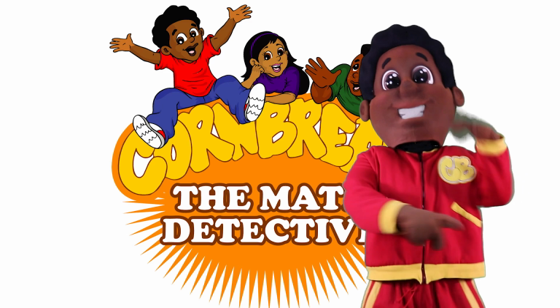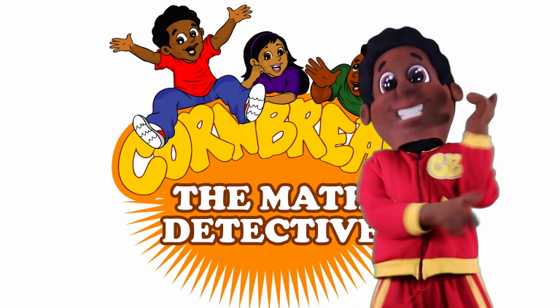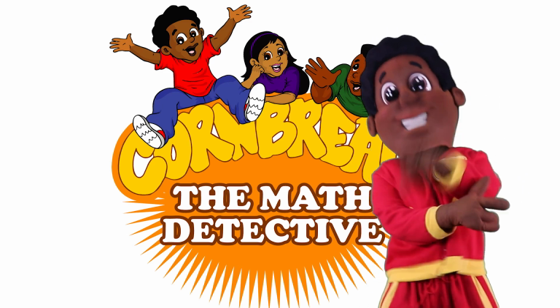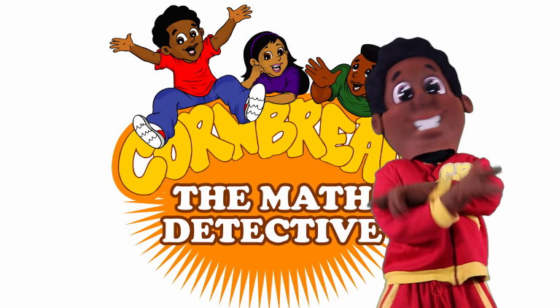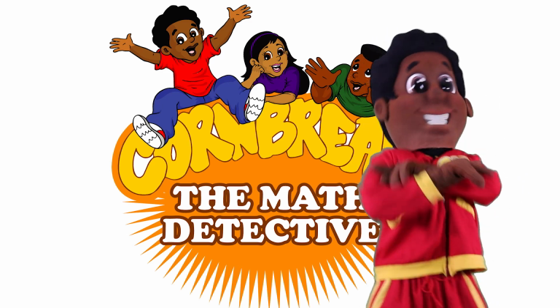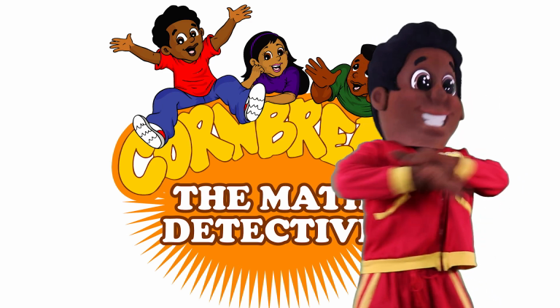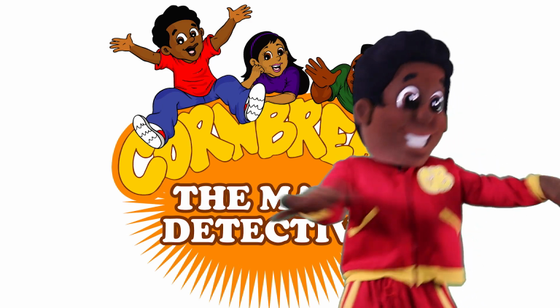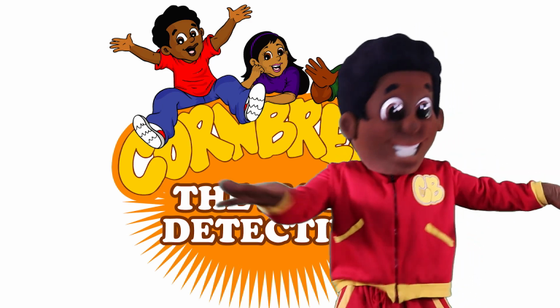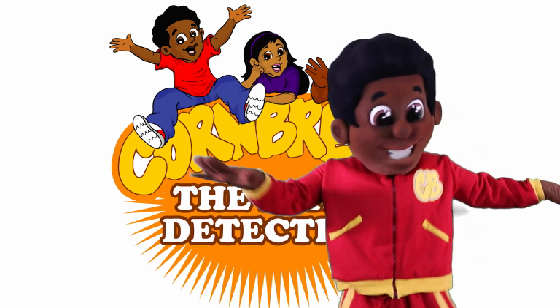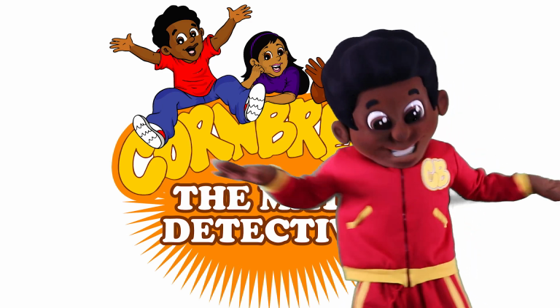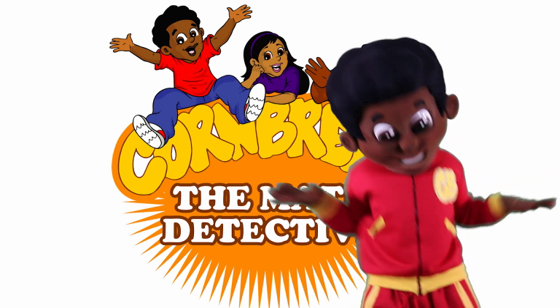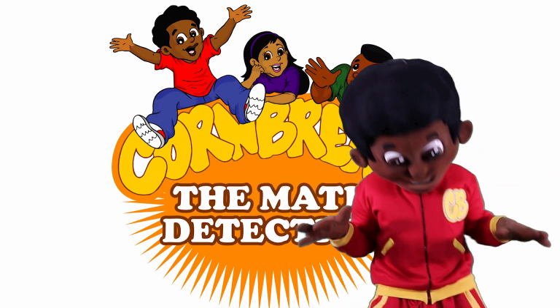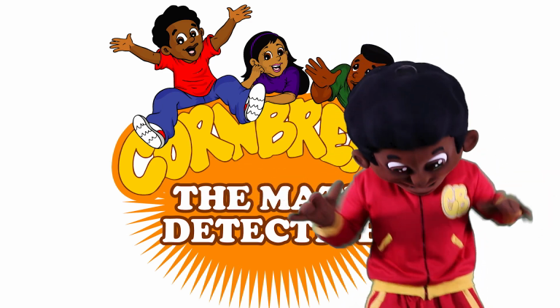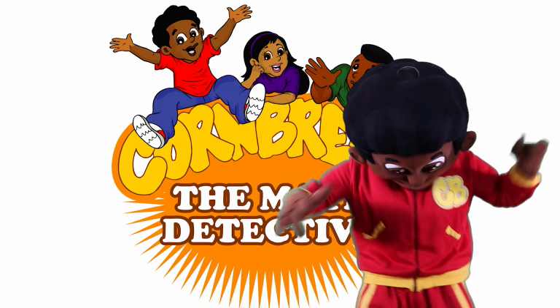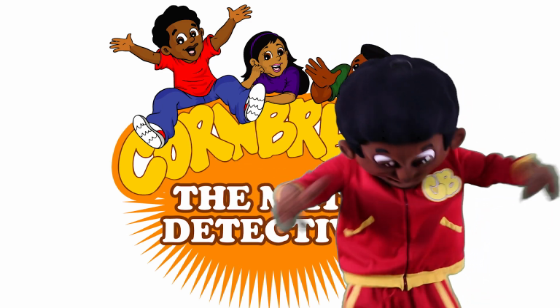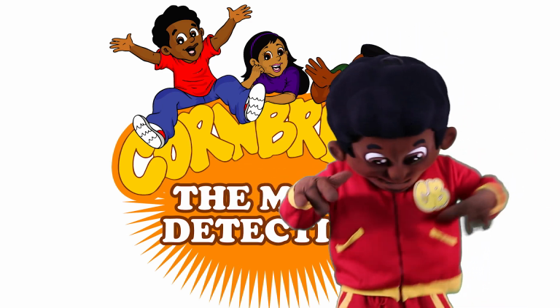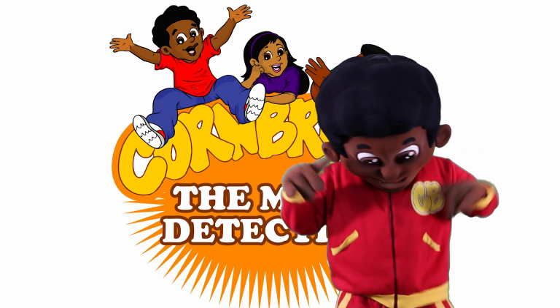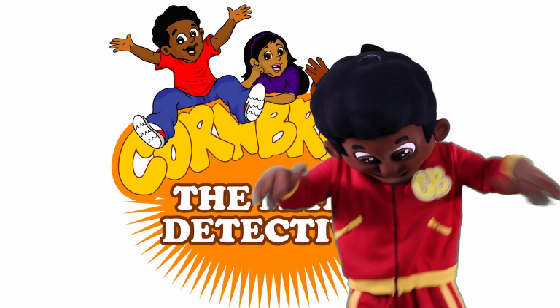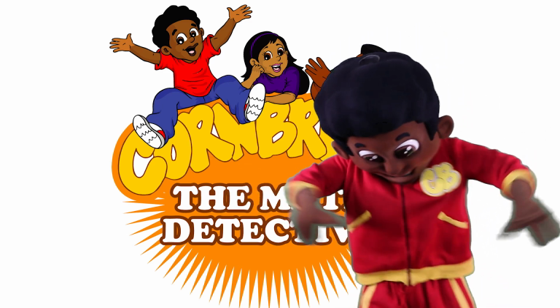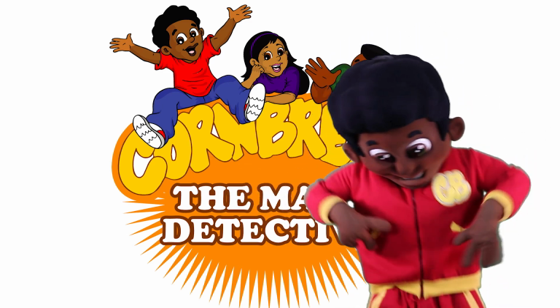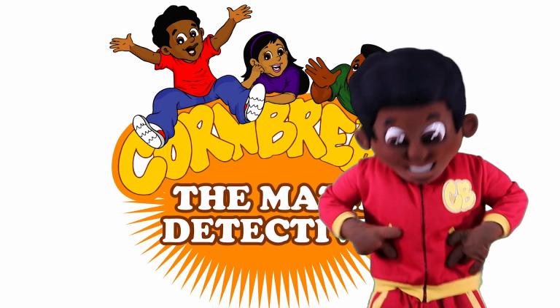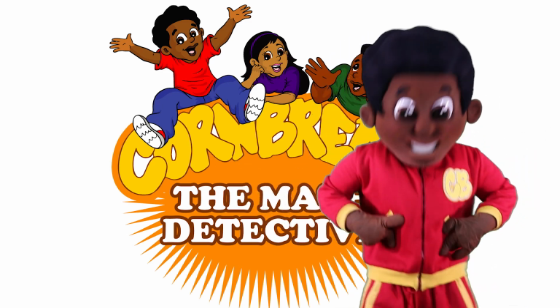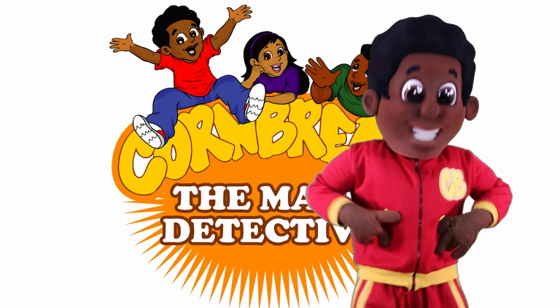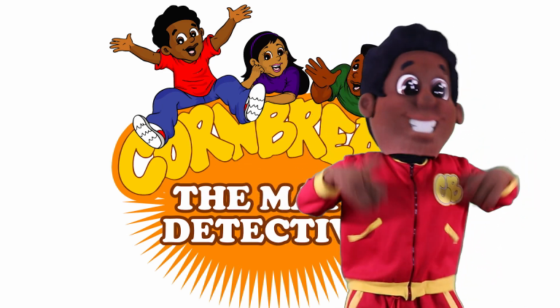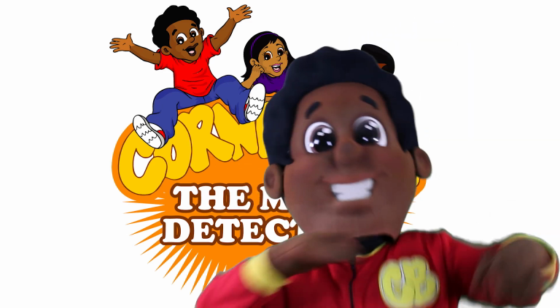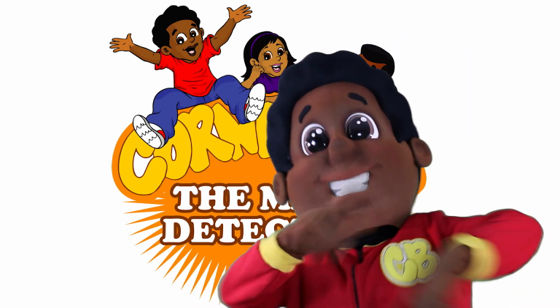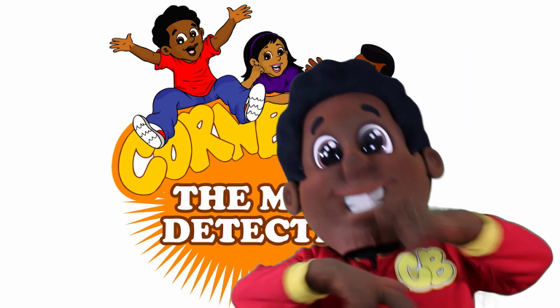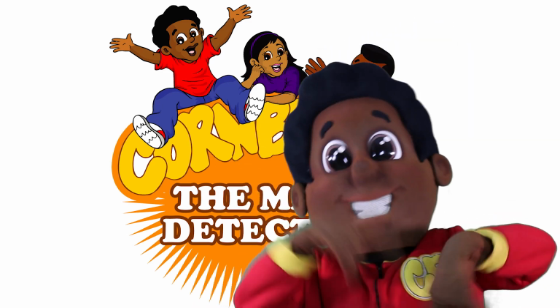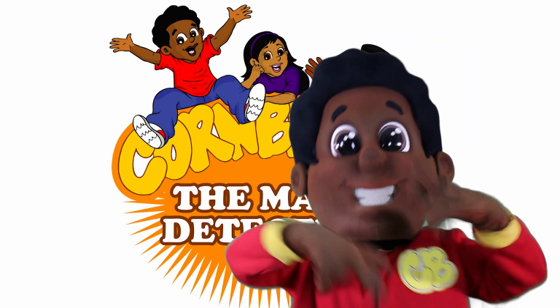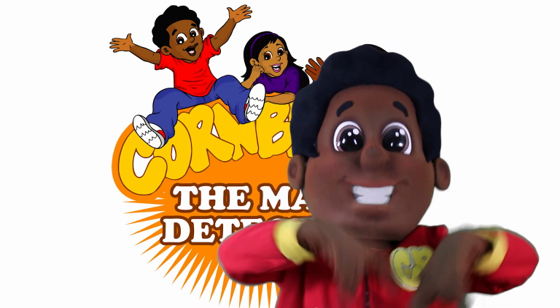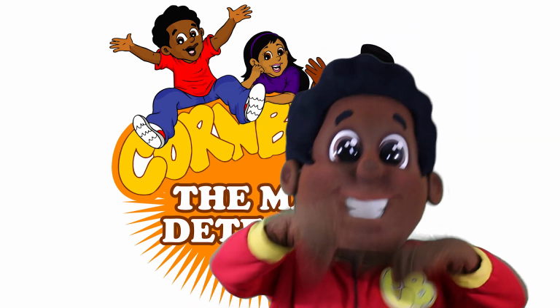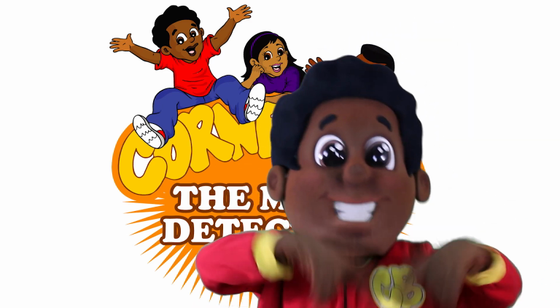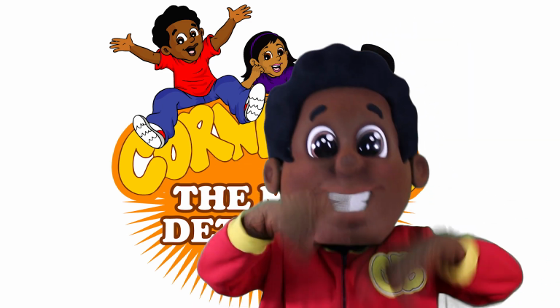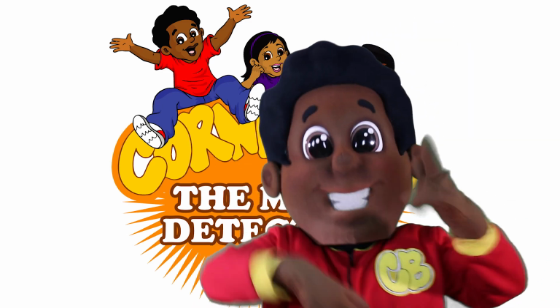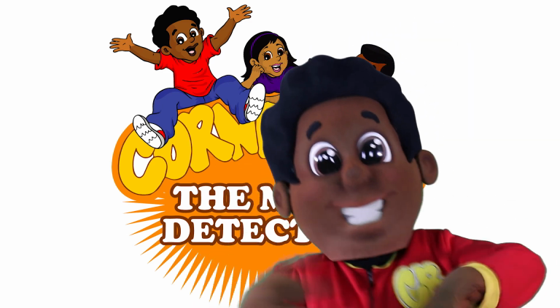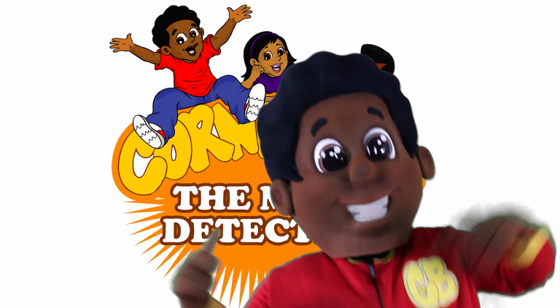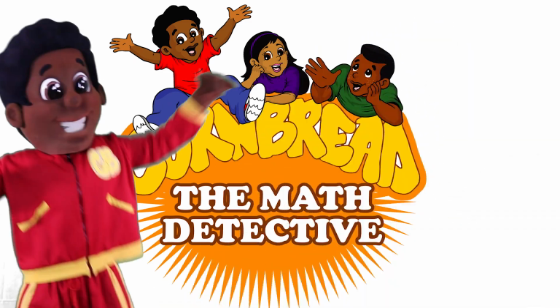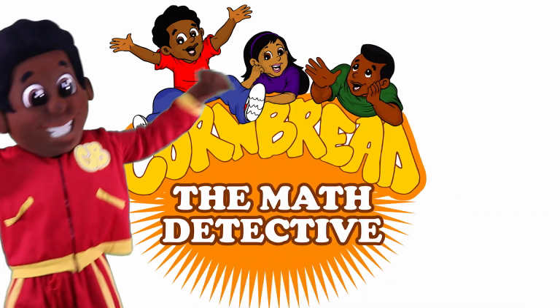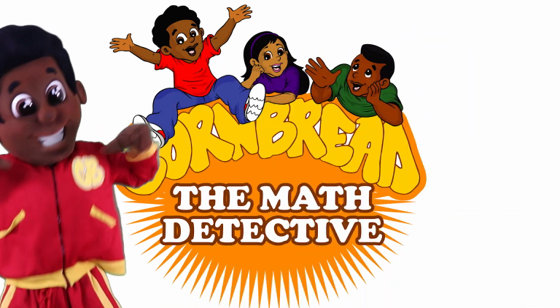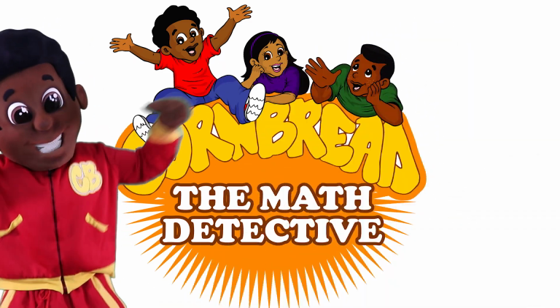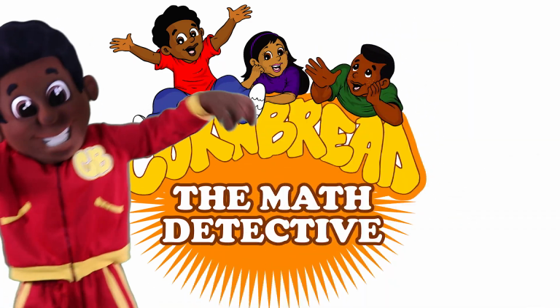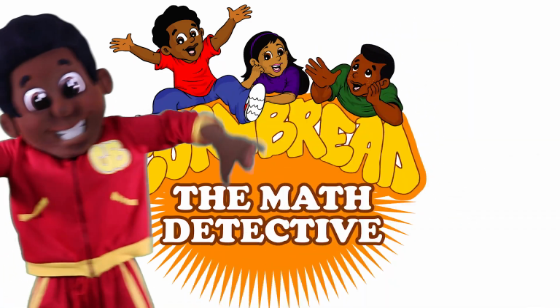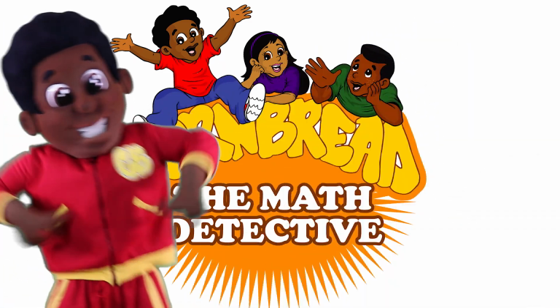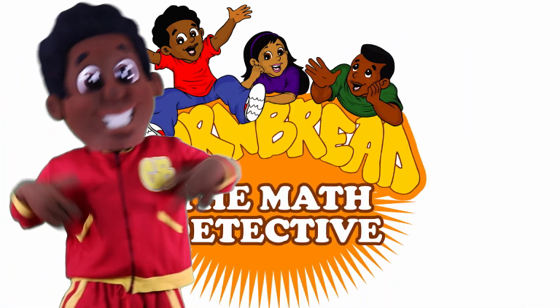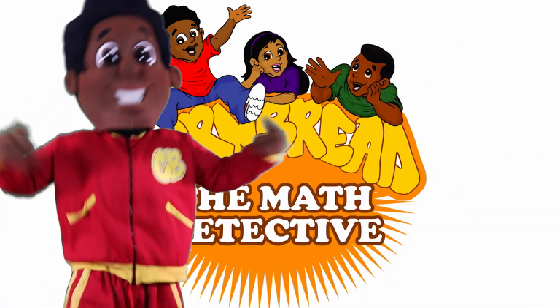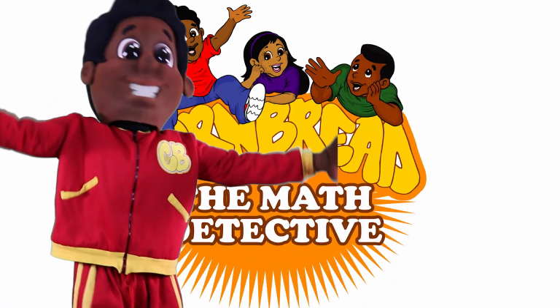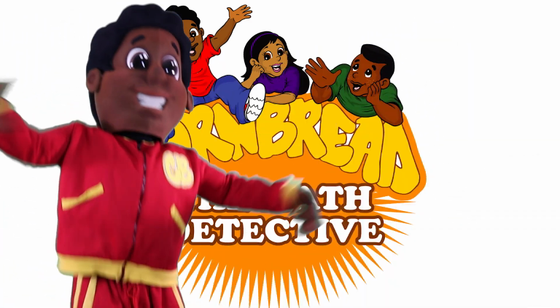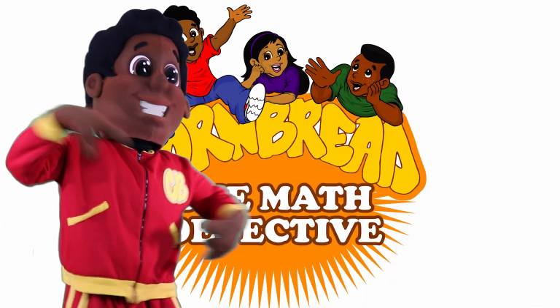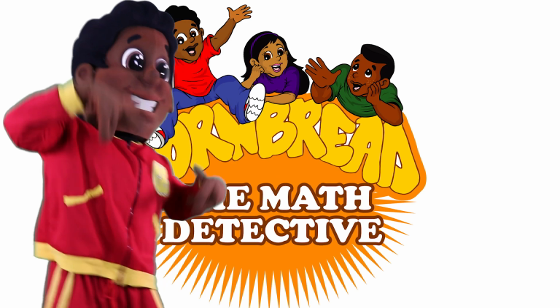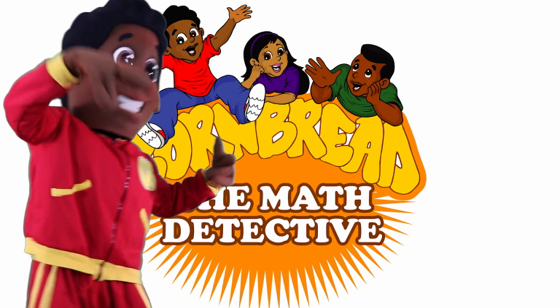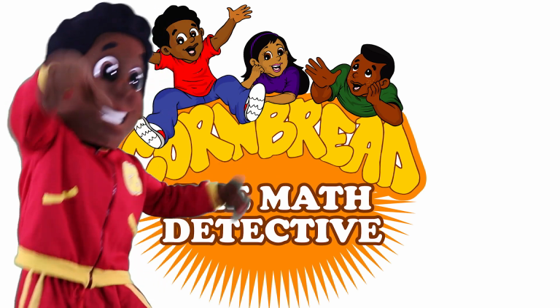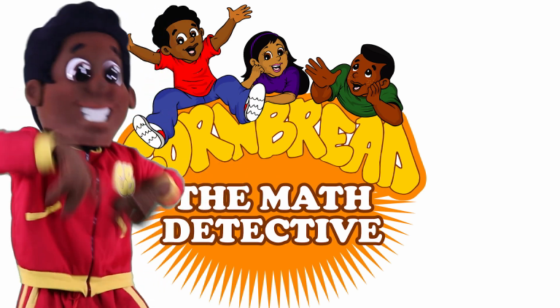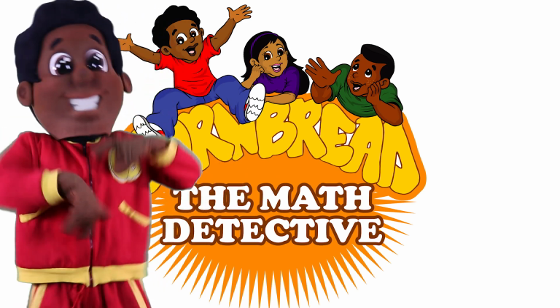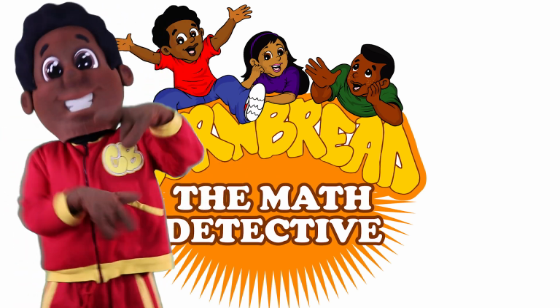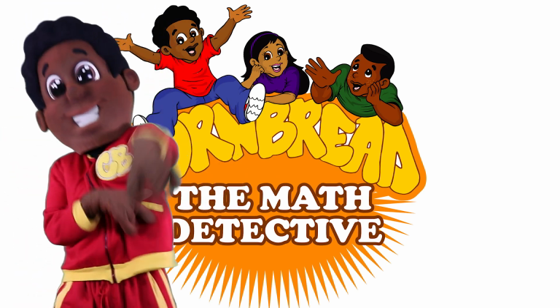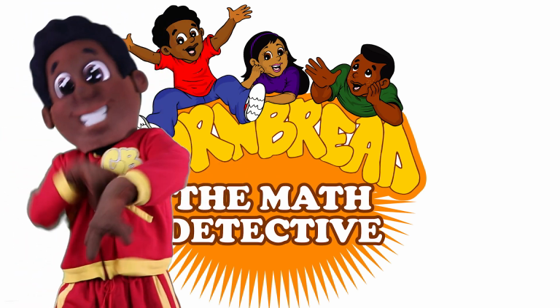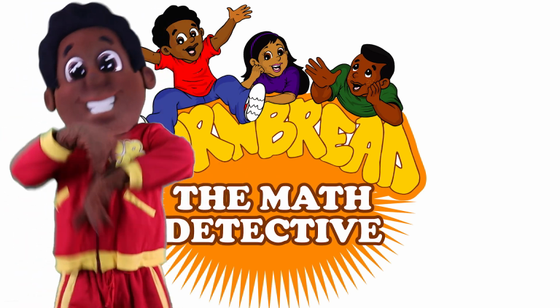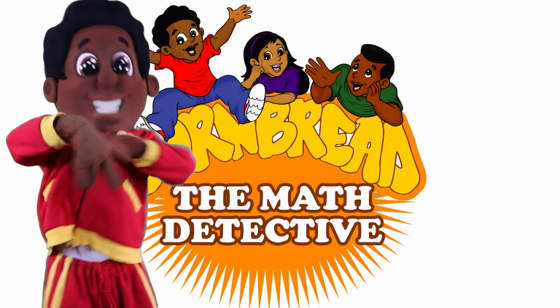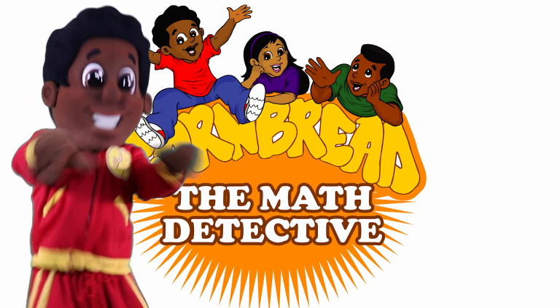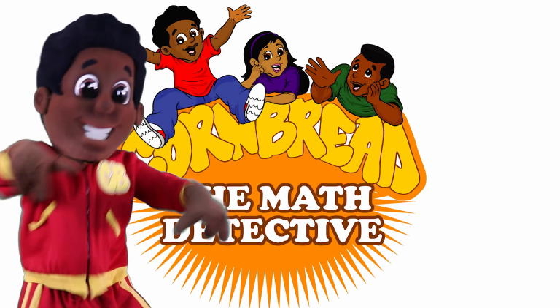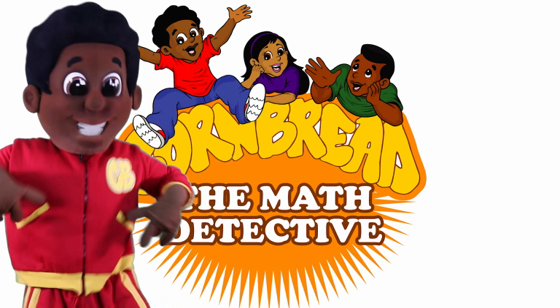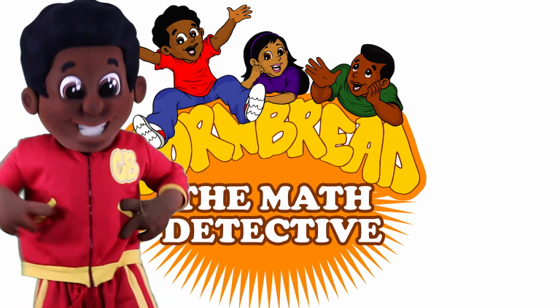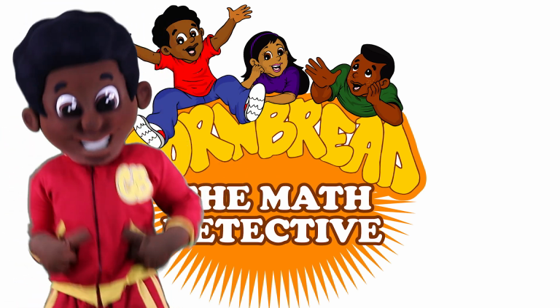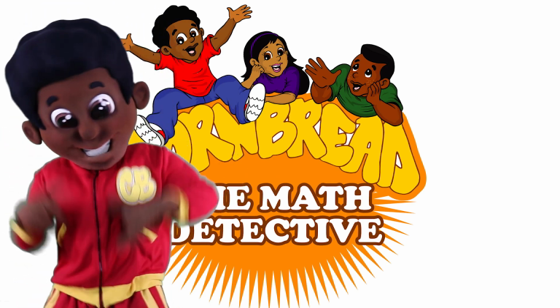They call him Cornbread, the map detective. Figured out, figured out, figured out. I can figure out what these problems are all about.